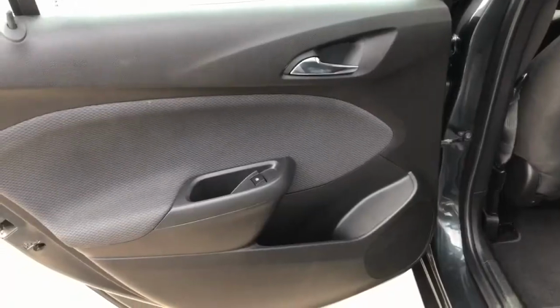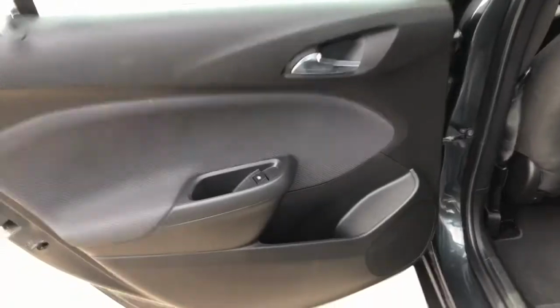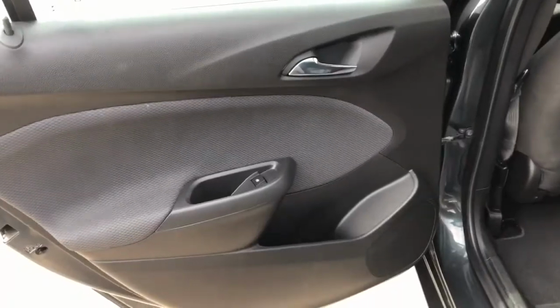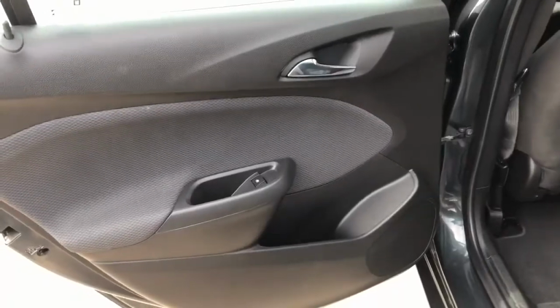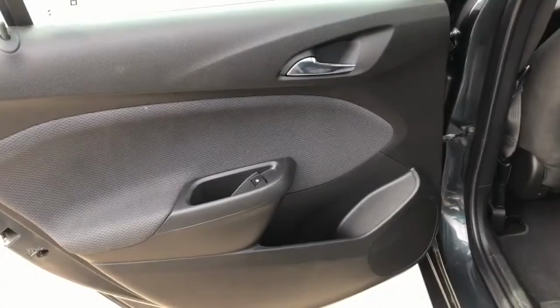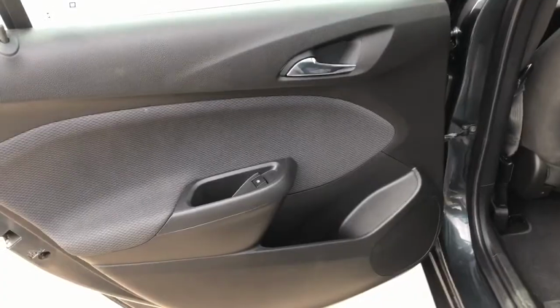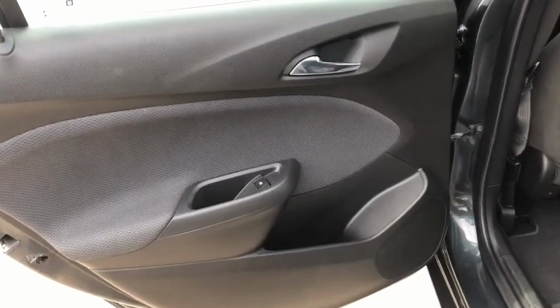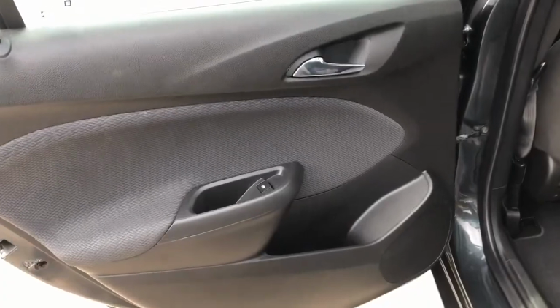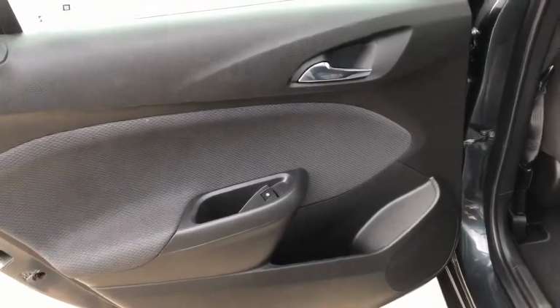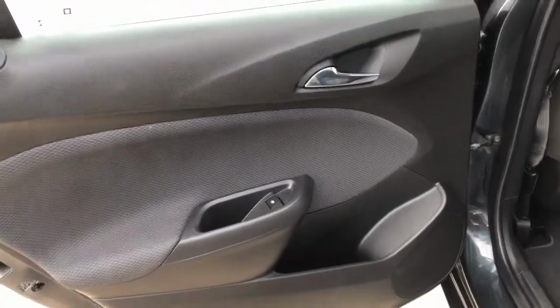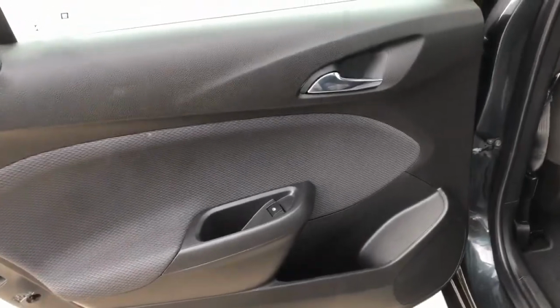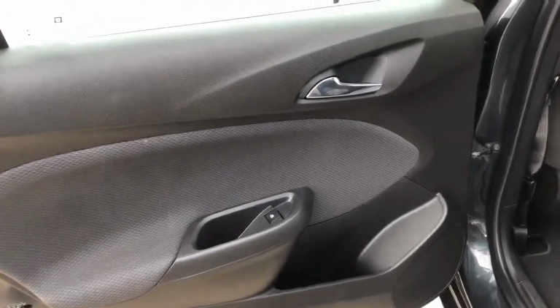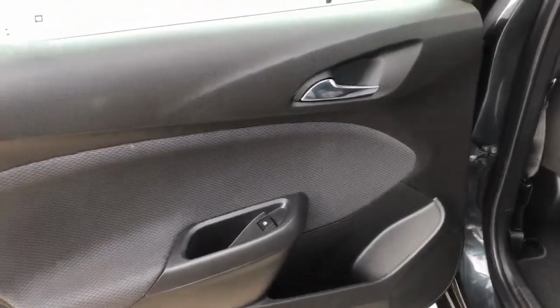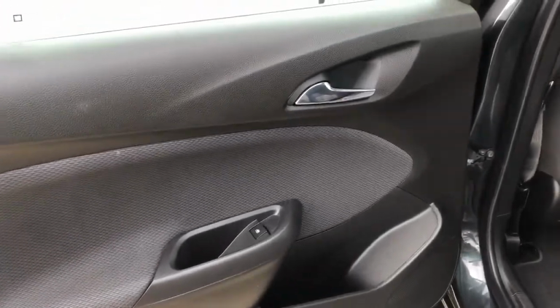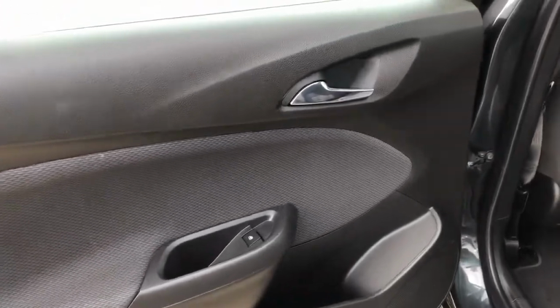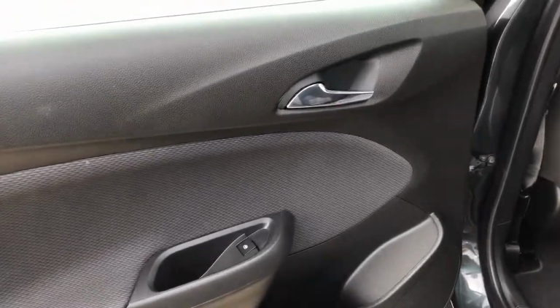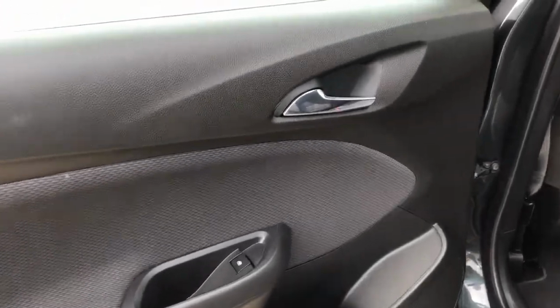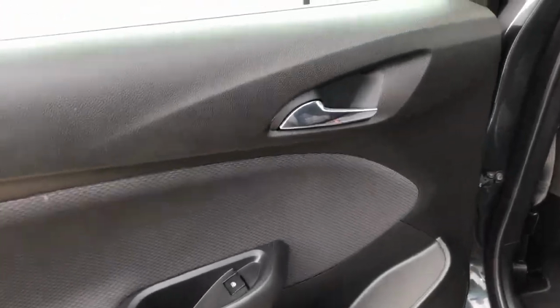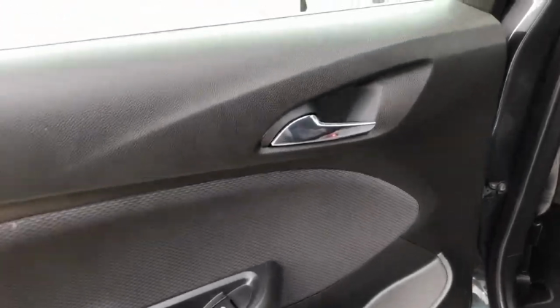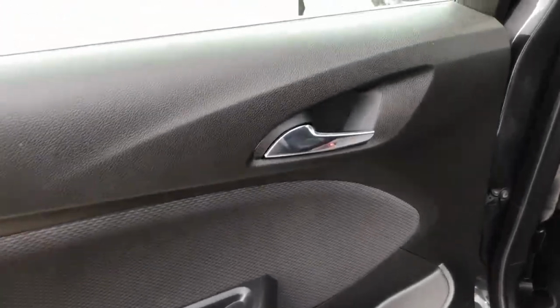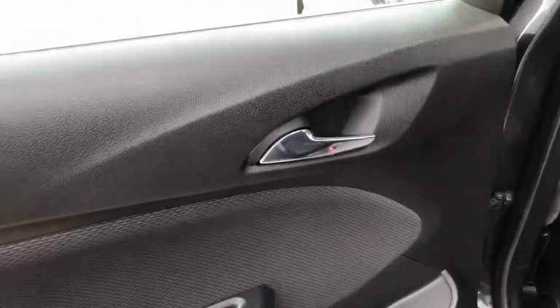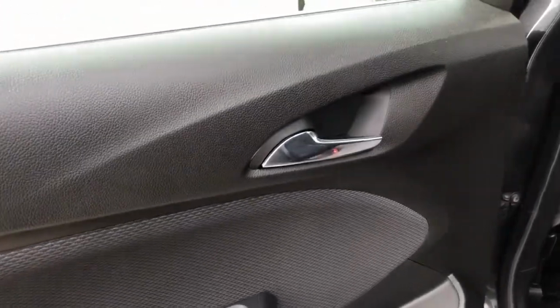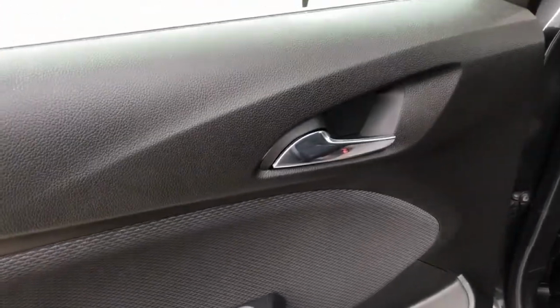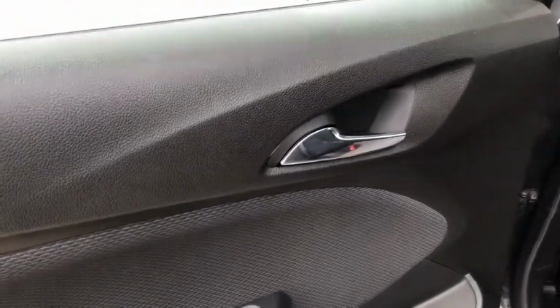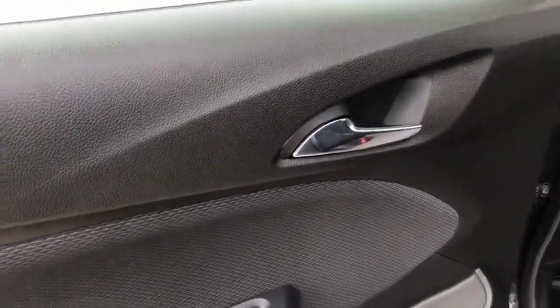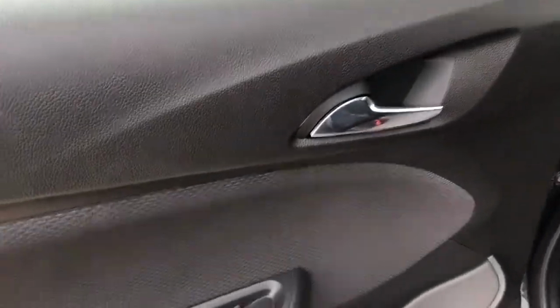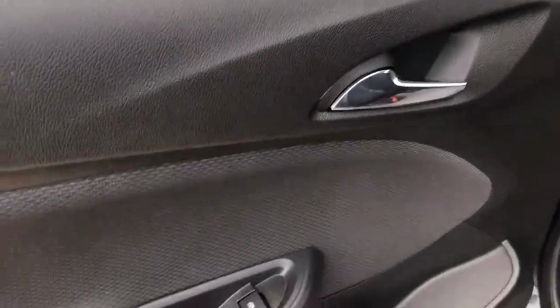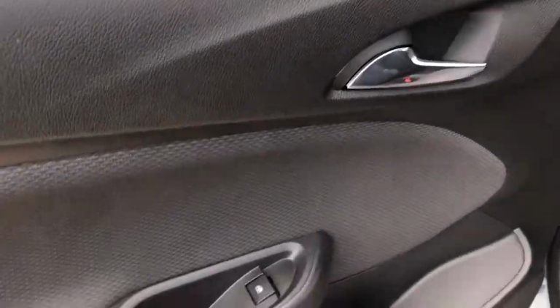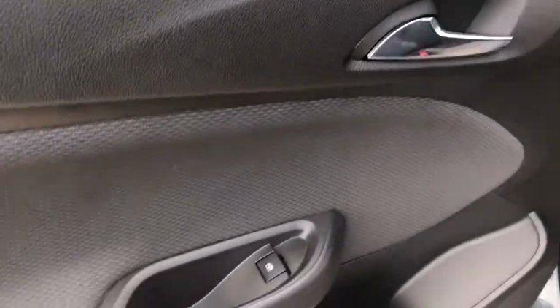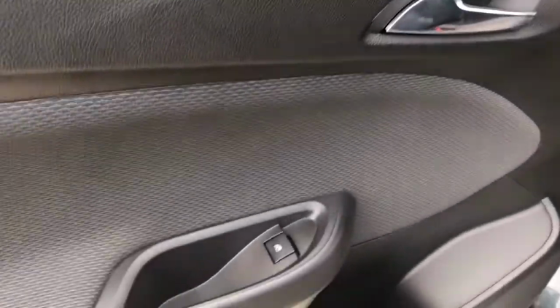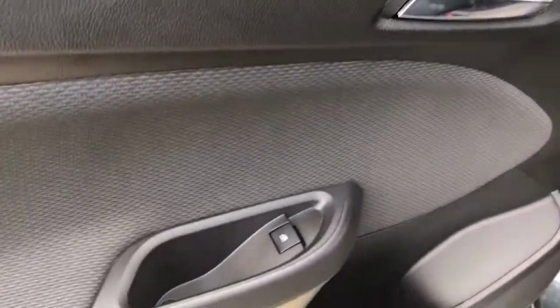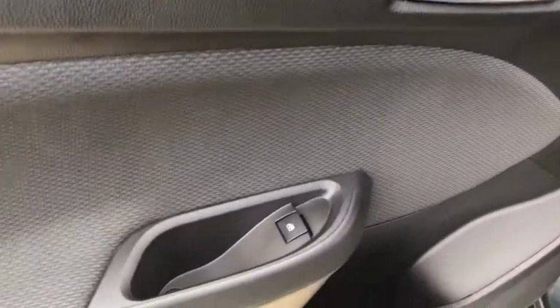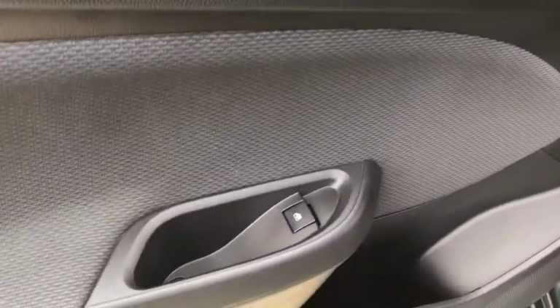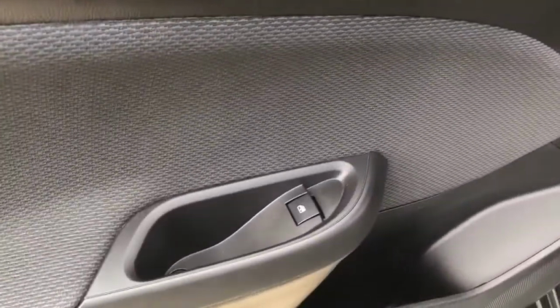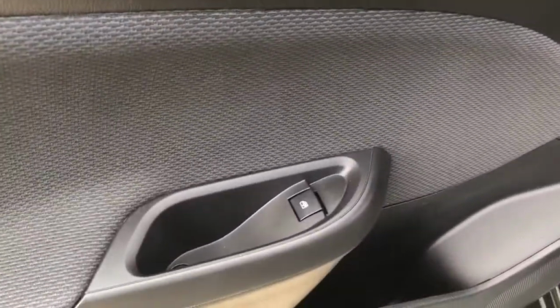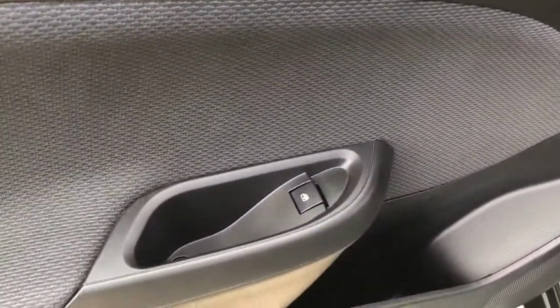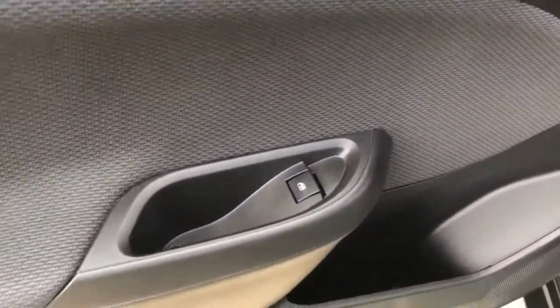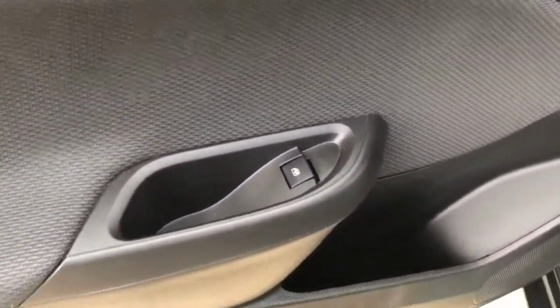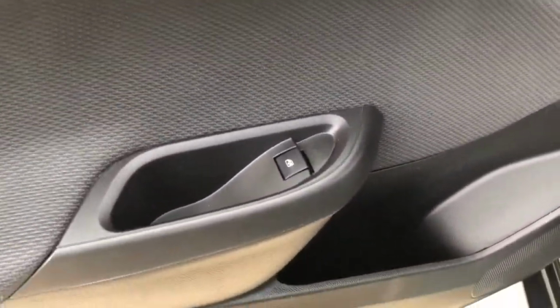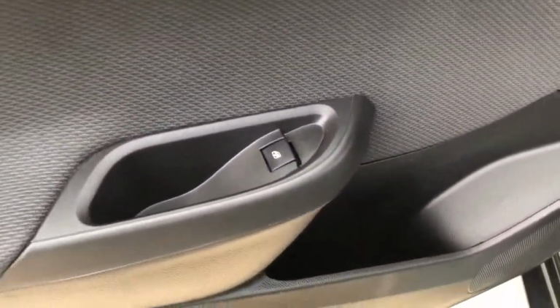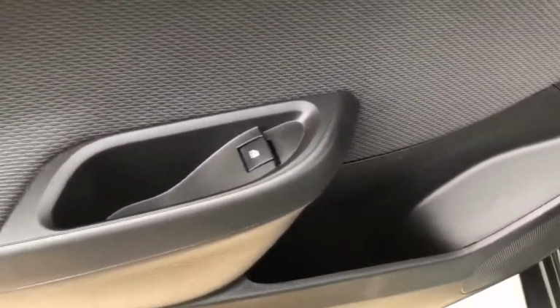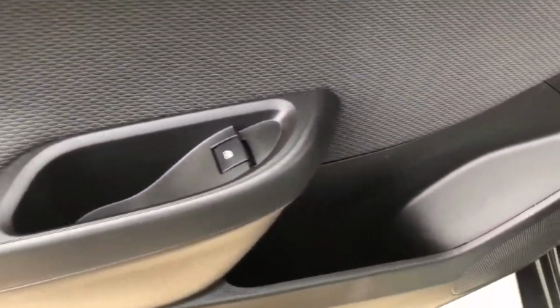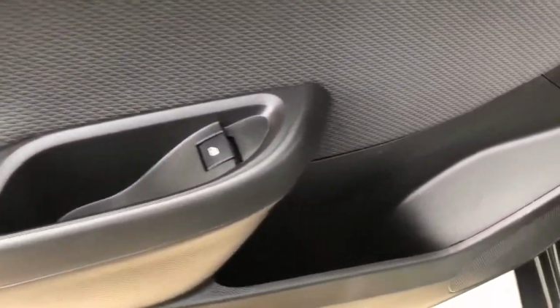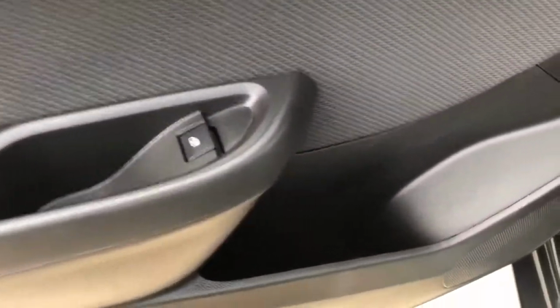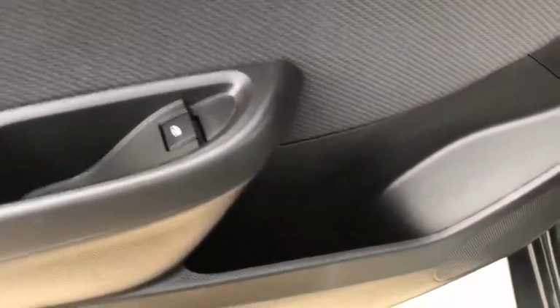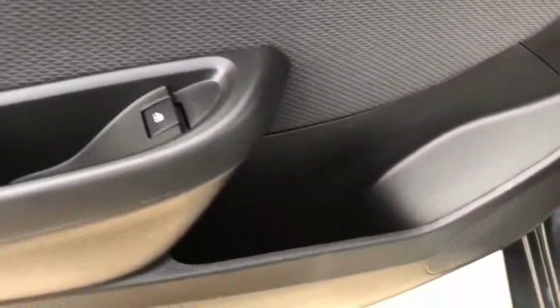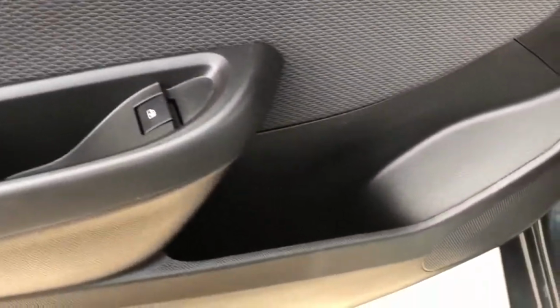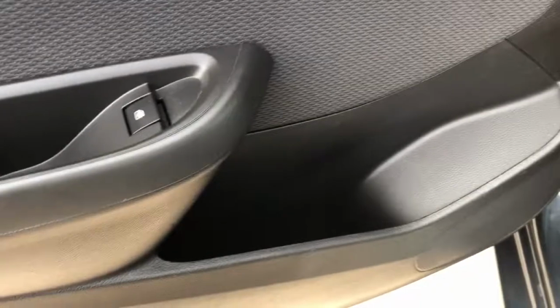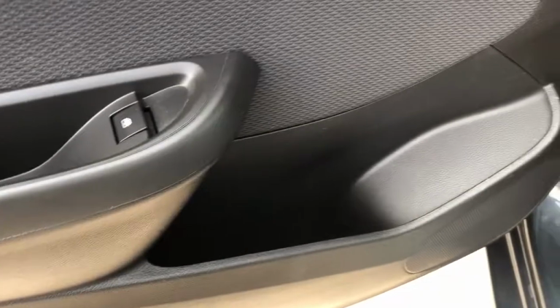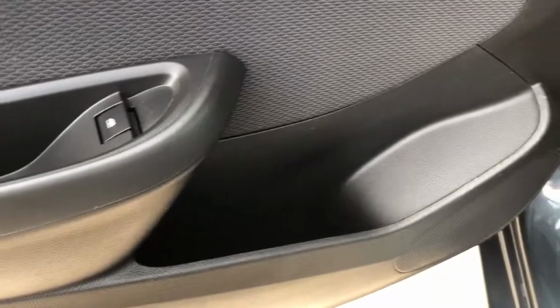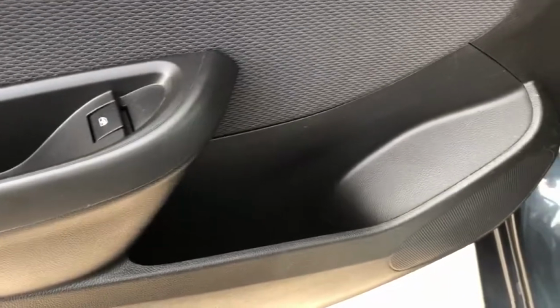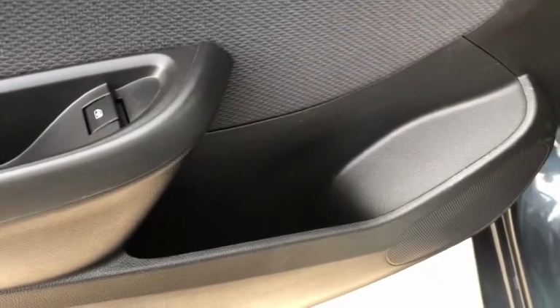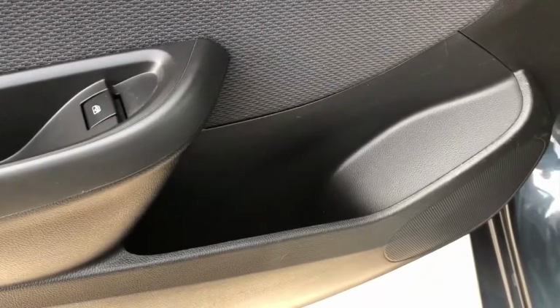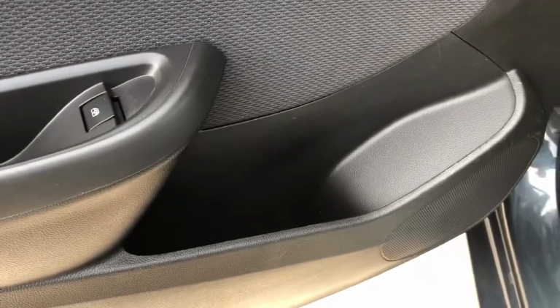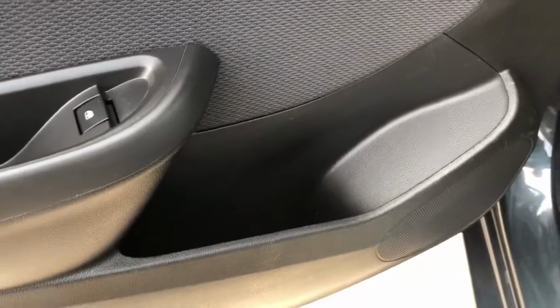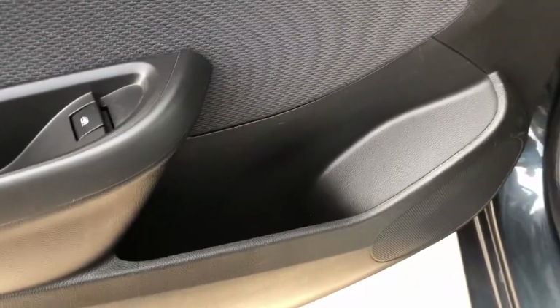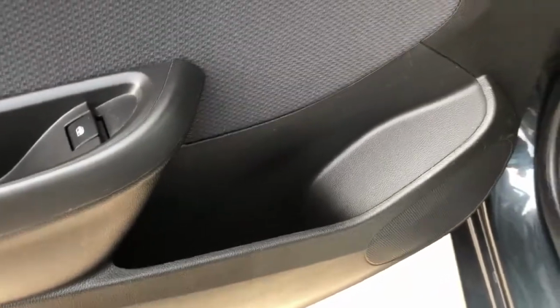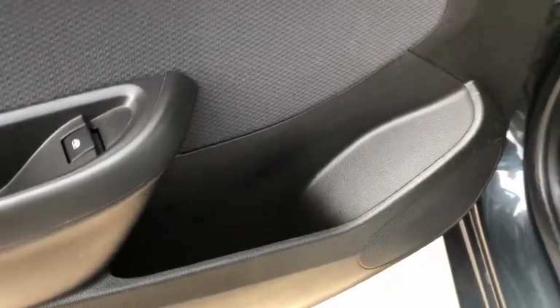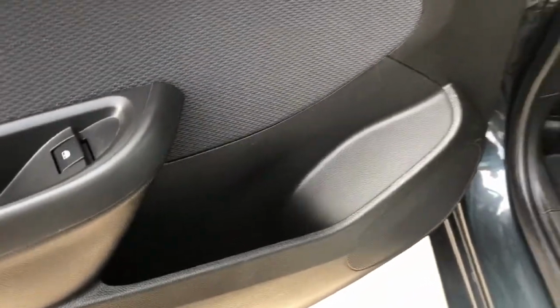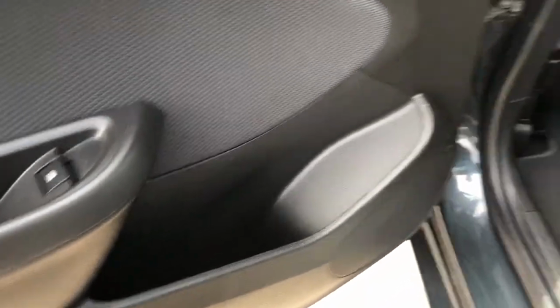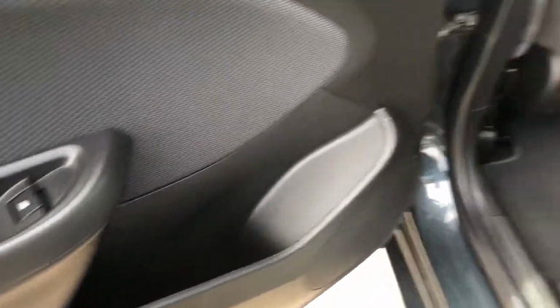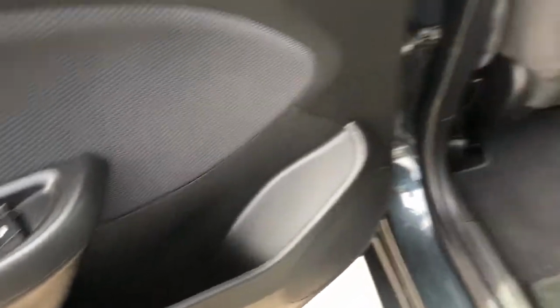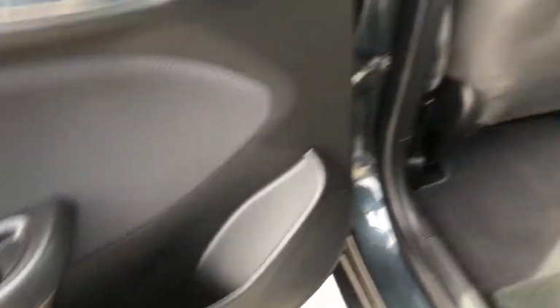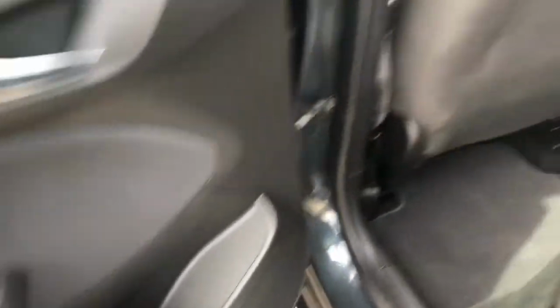Moving to the back door of our vehicle, we can see we have a chrome finish door handle, power window control, as well as some storage in the bottom of the door.